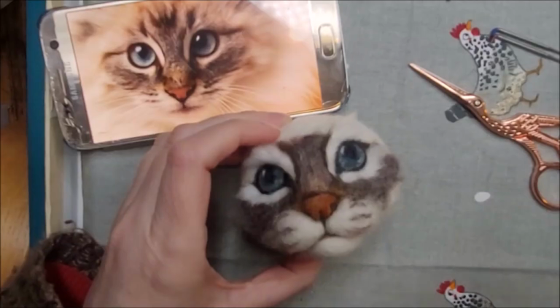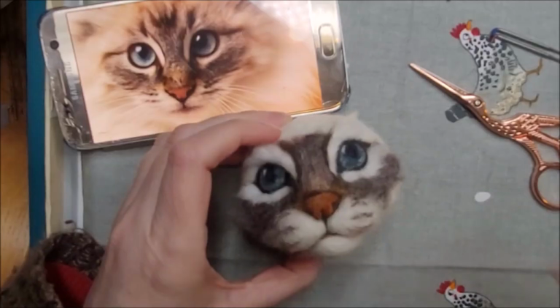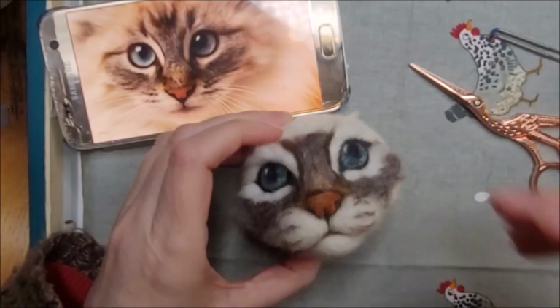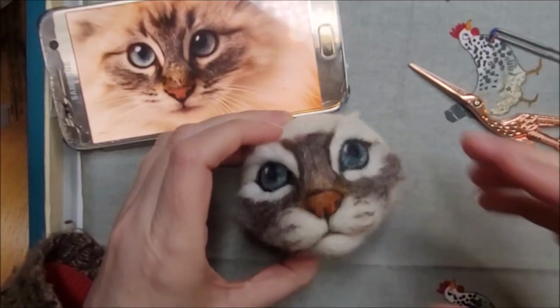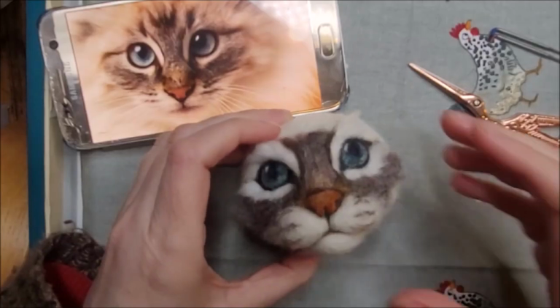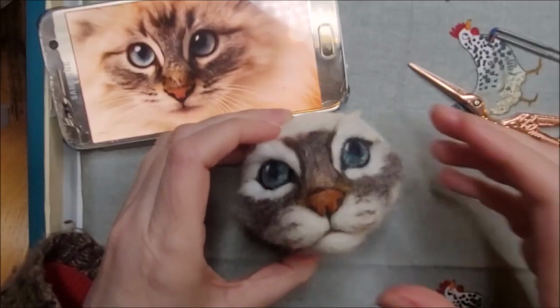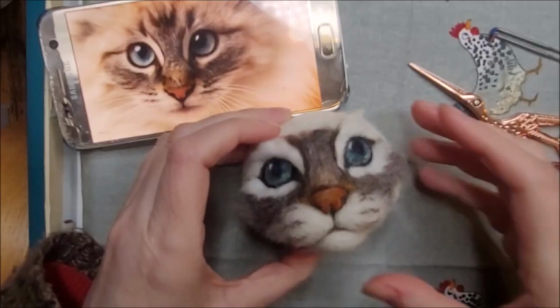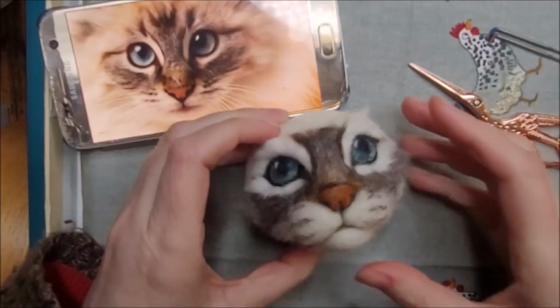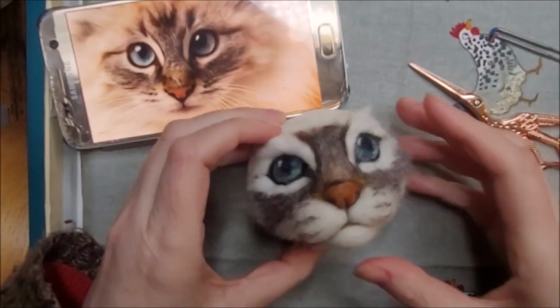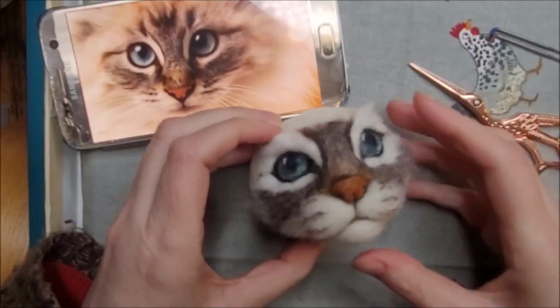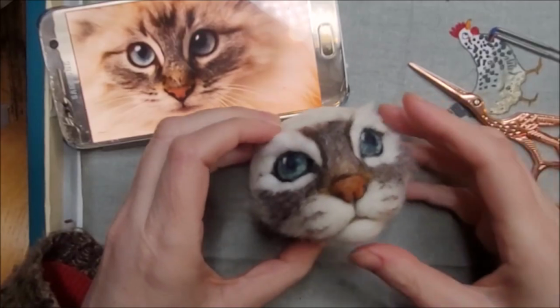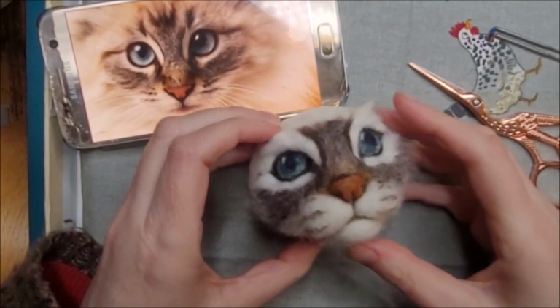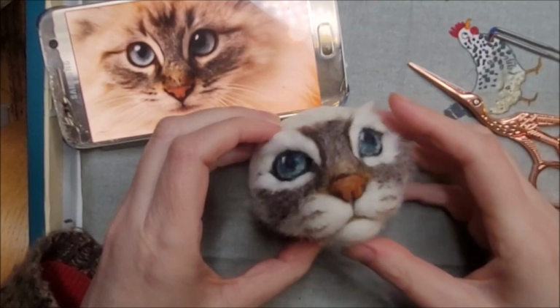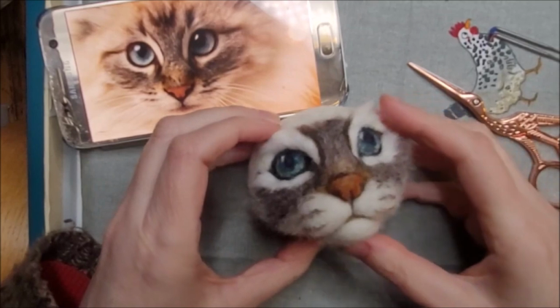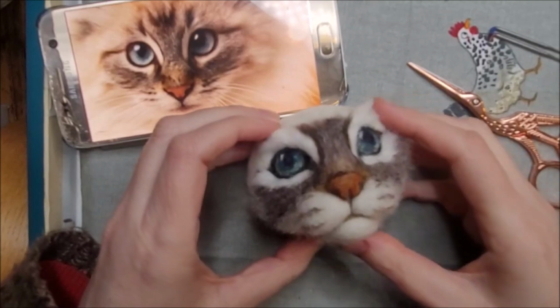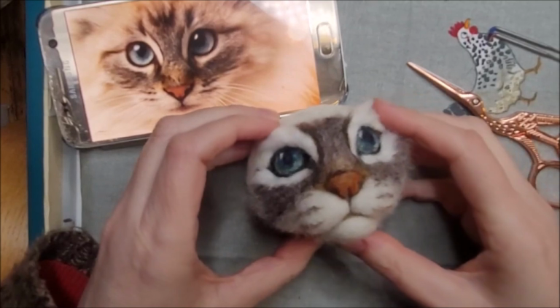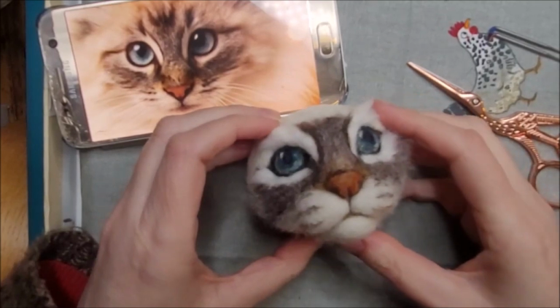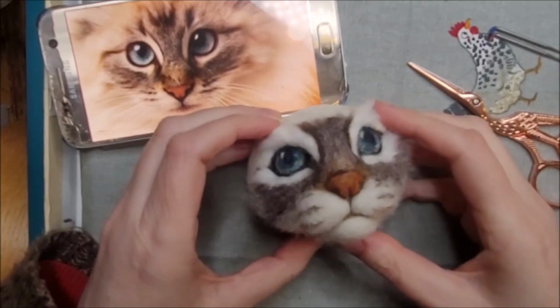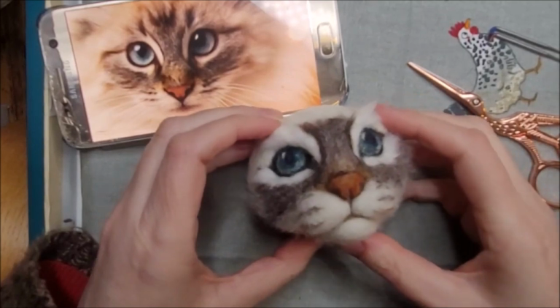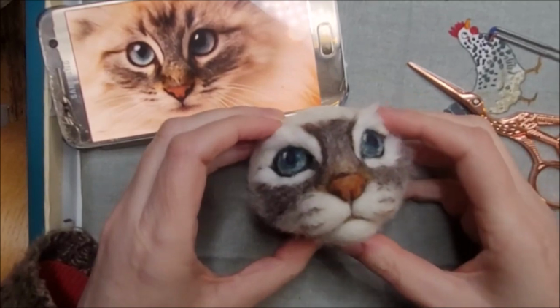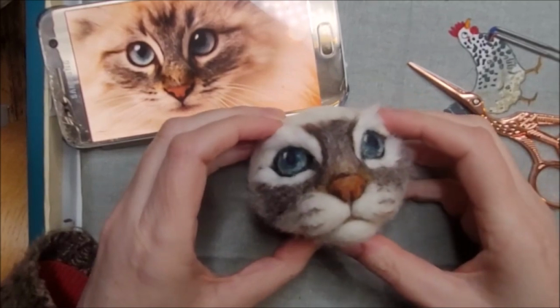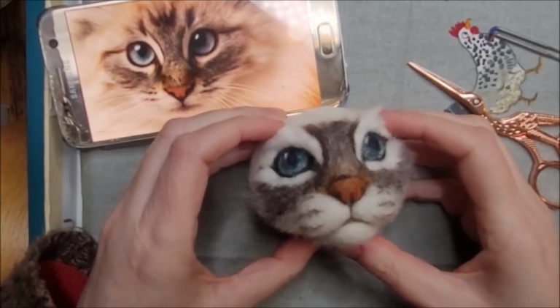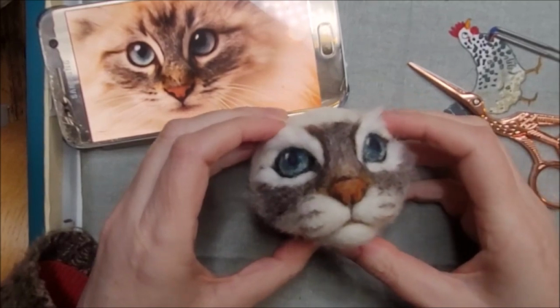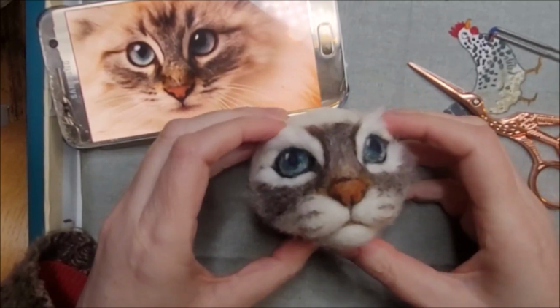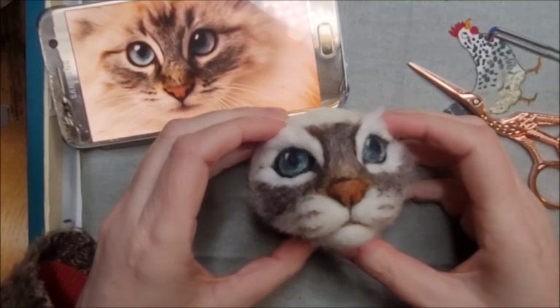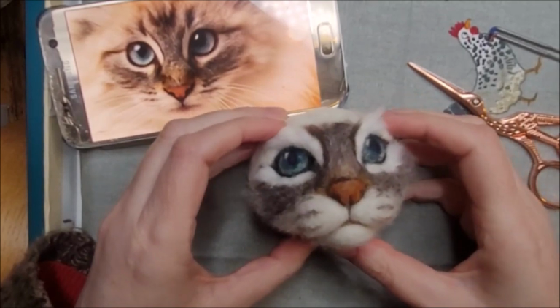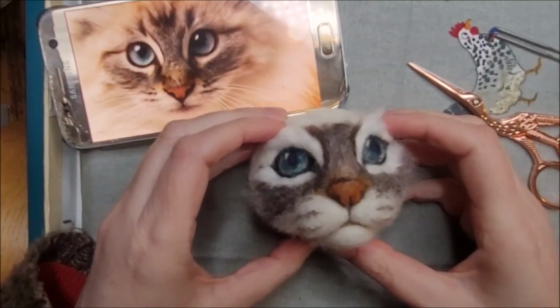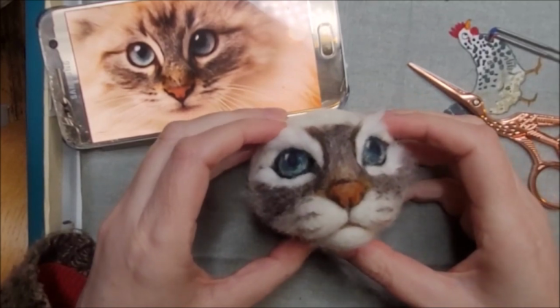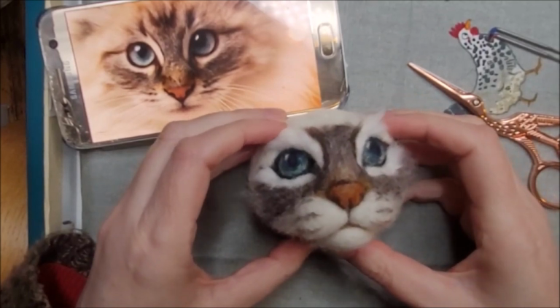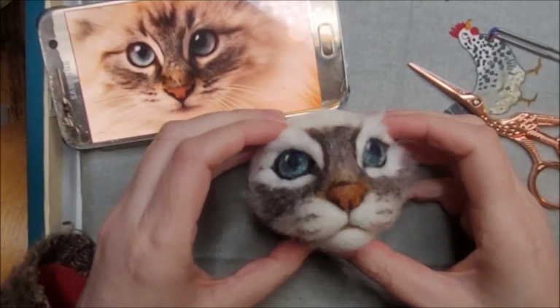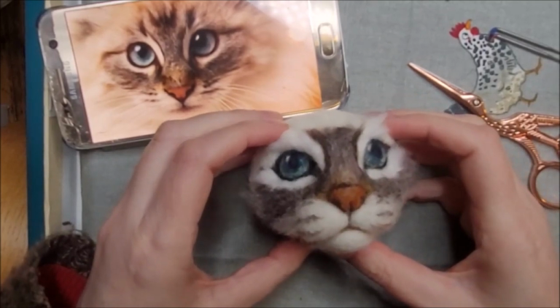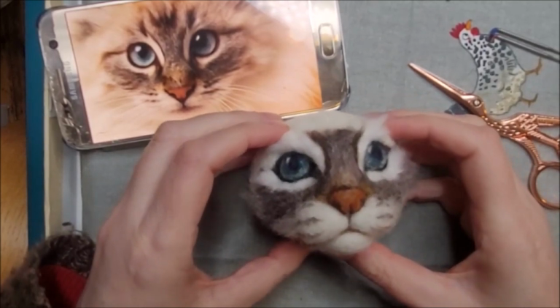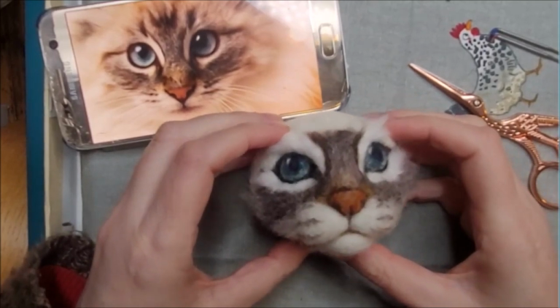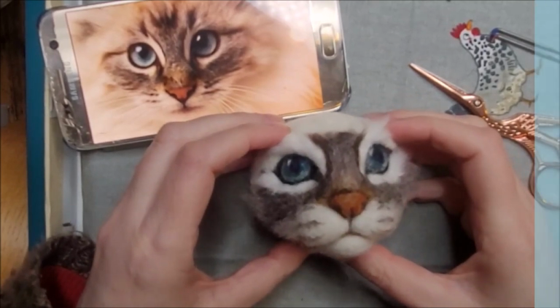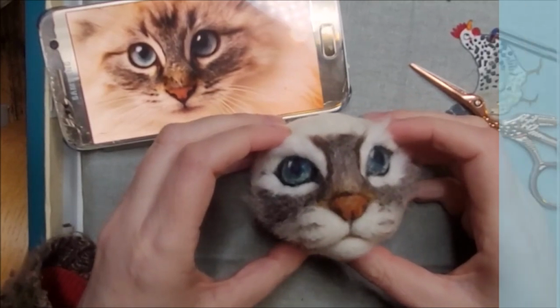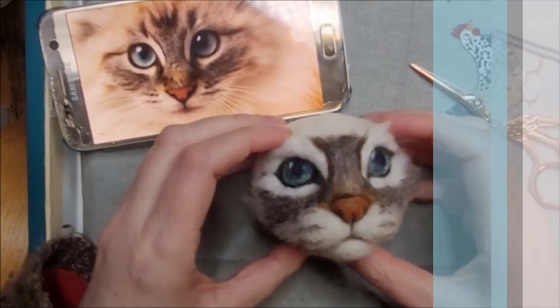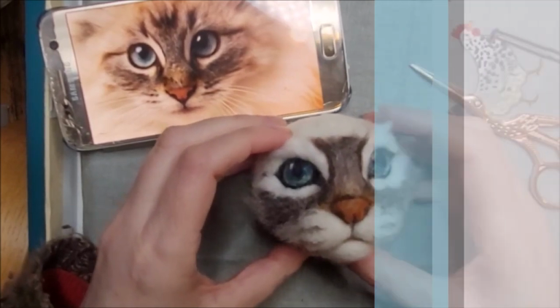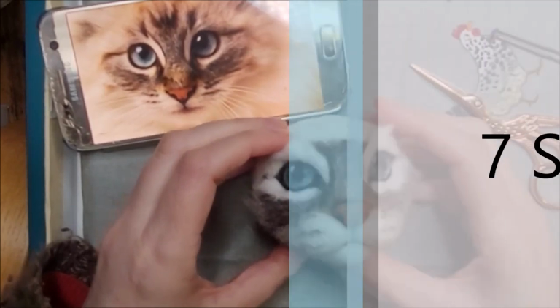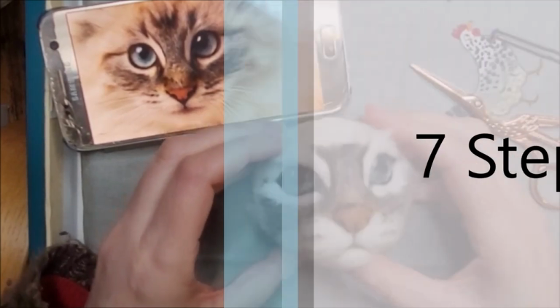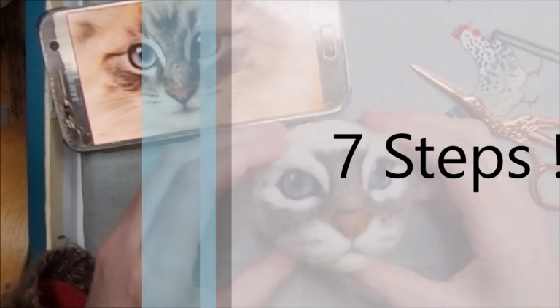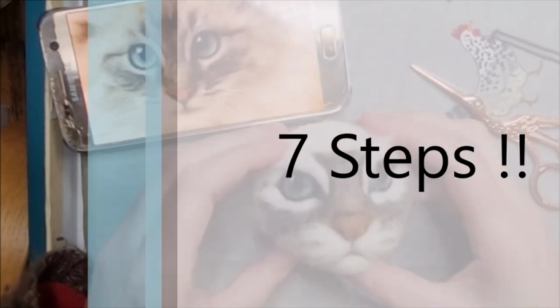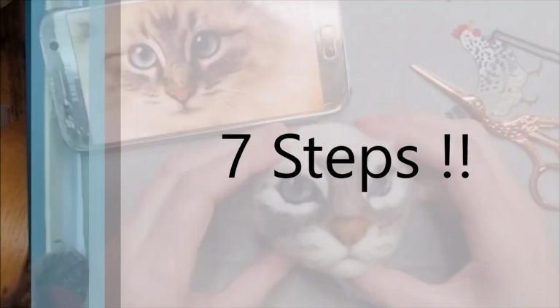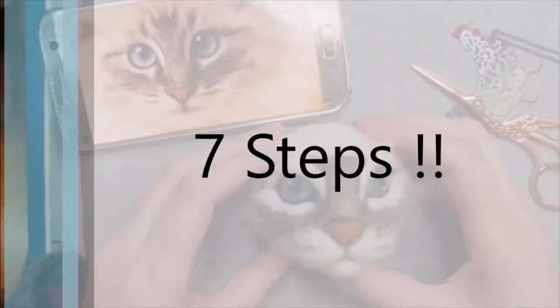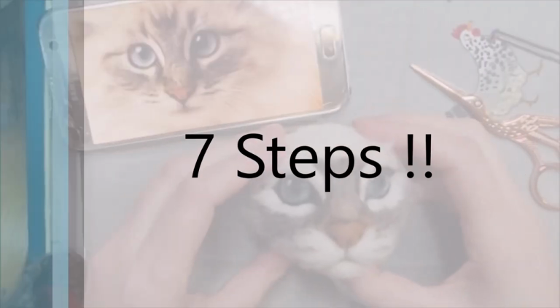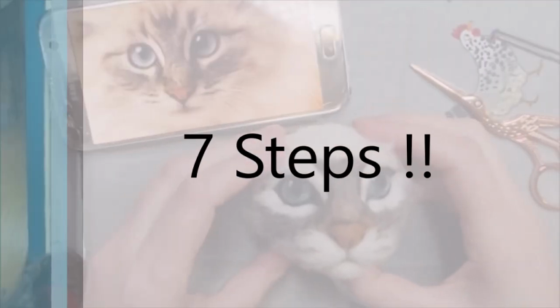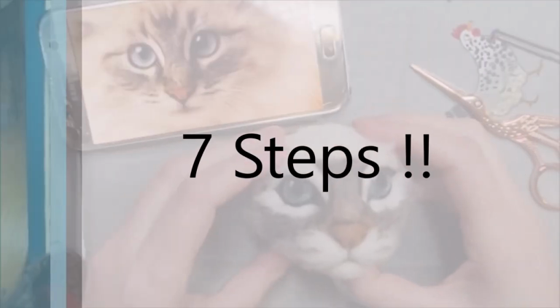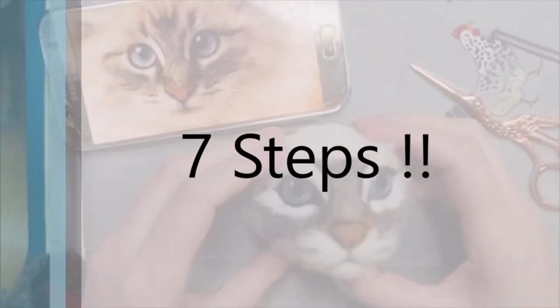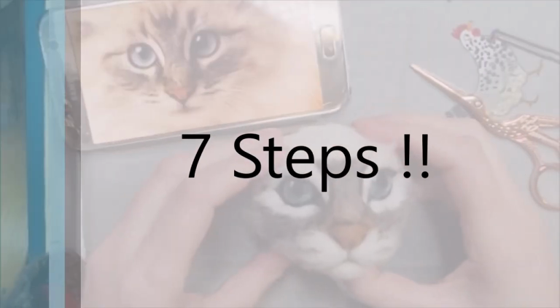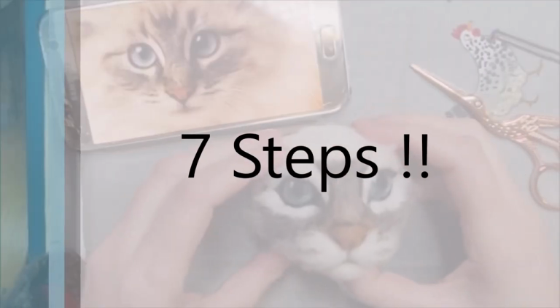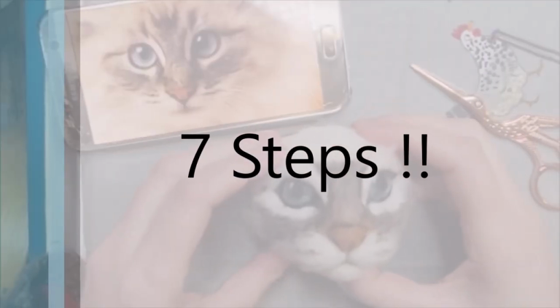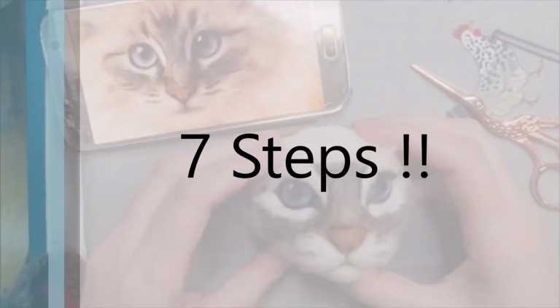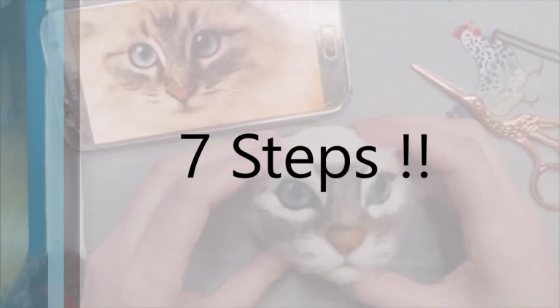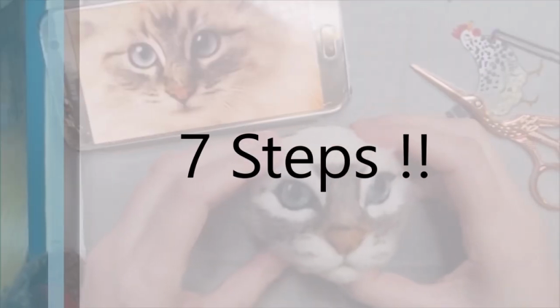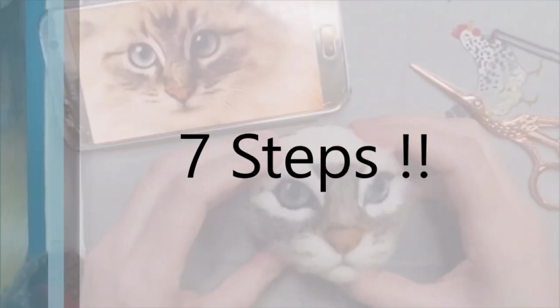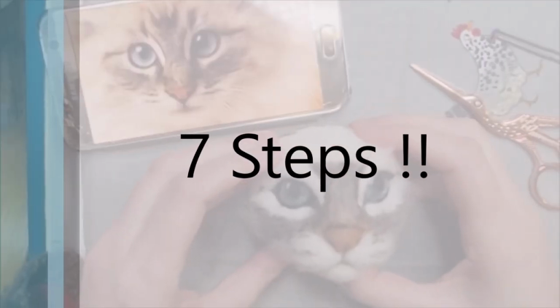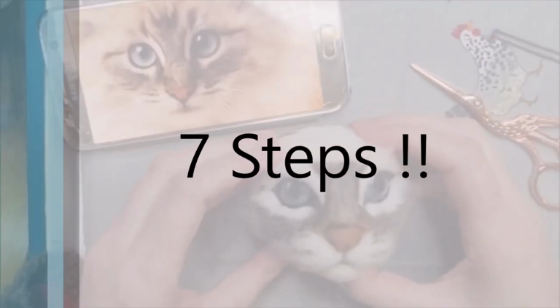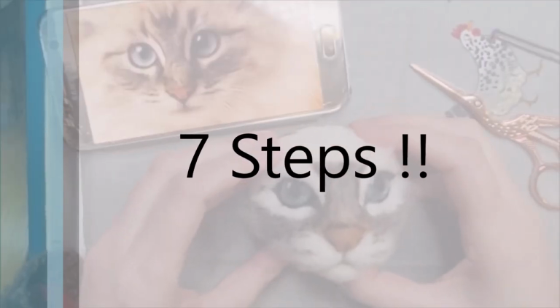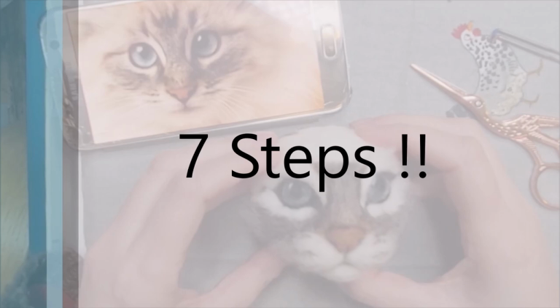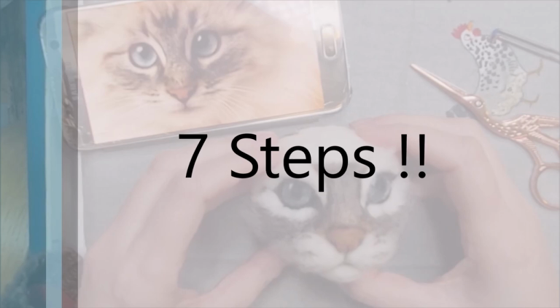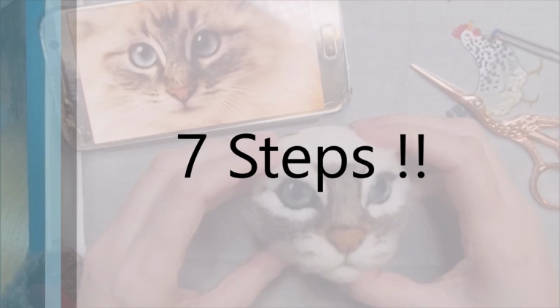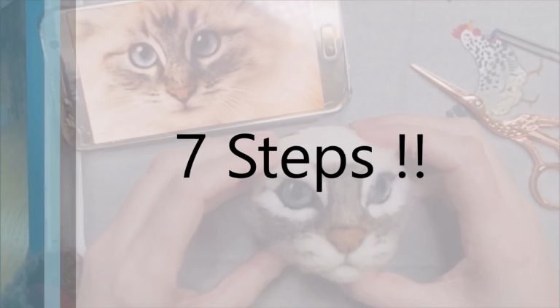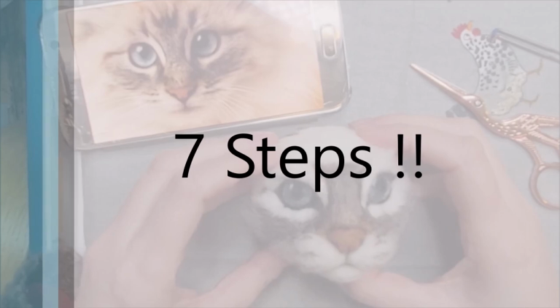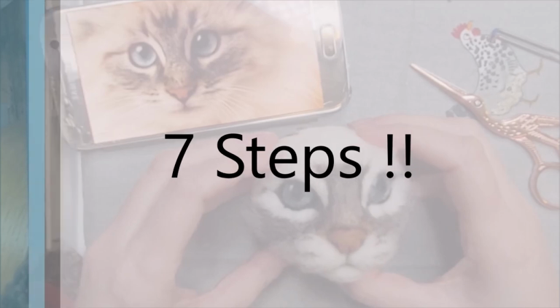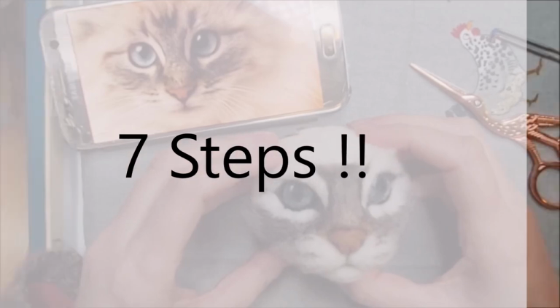In part two we completed the short fur on the face. I'll walk you through the next seven steps for long fur.